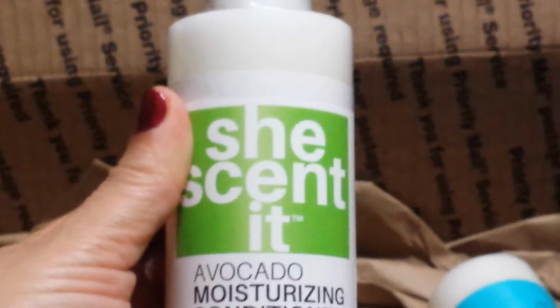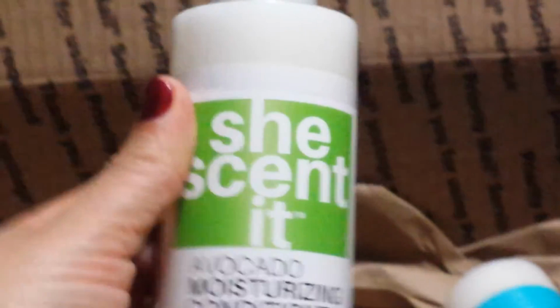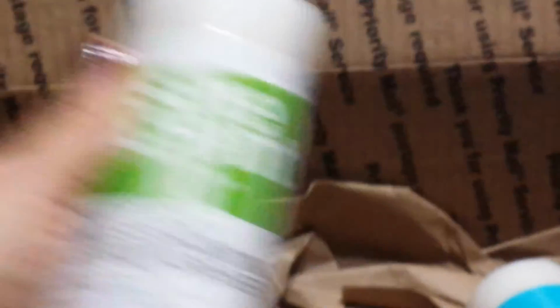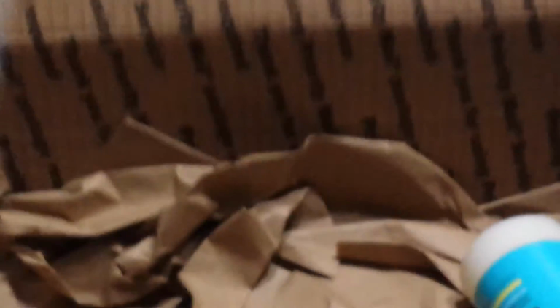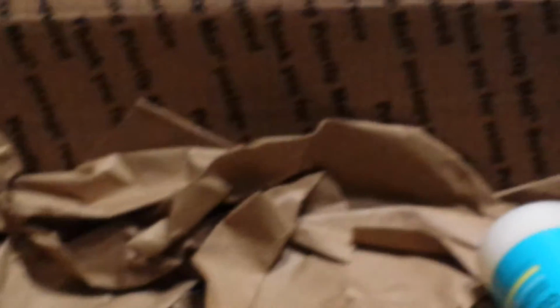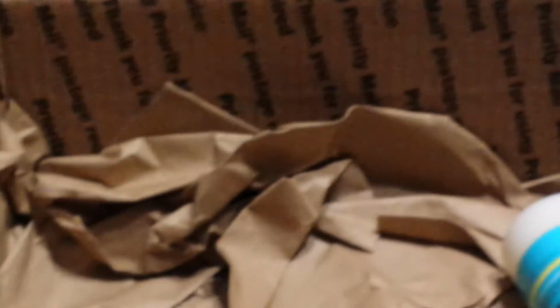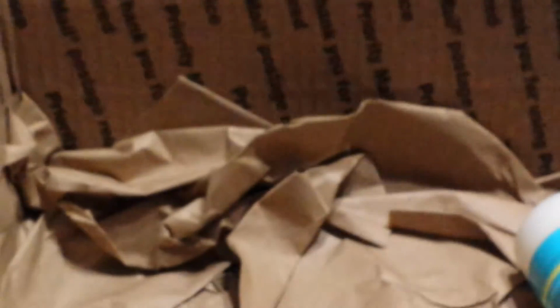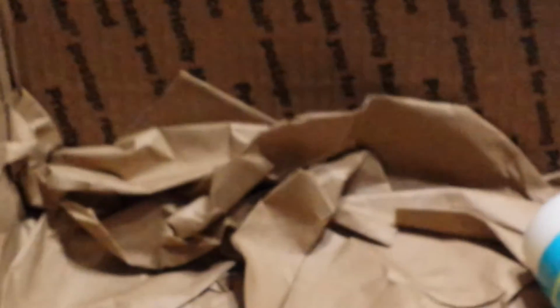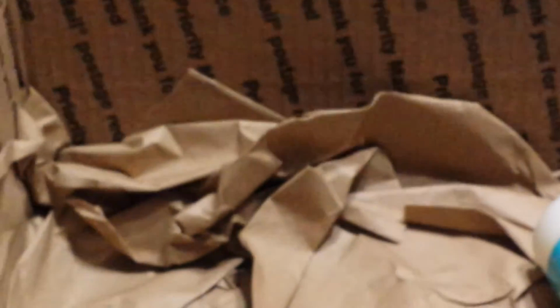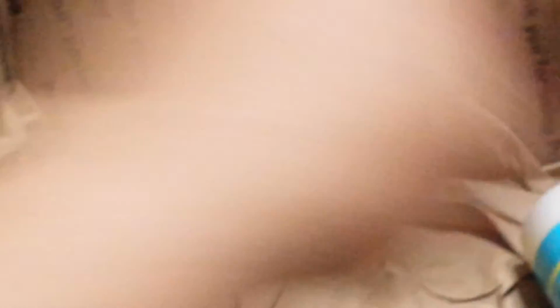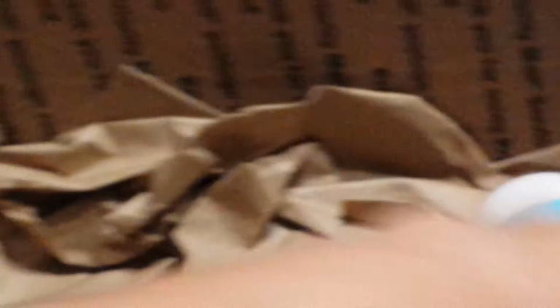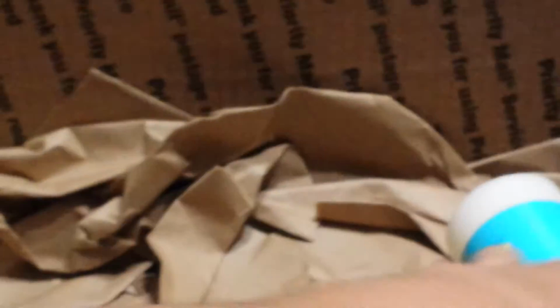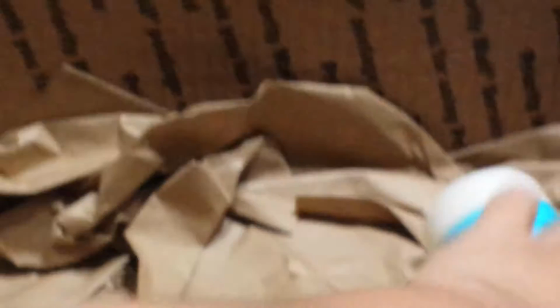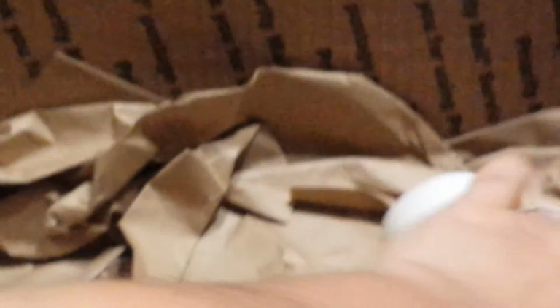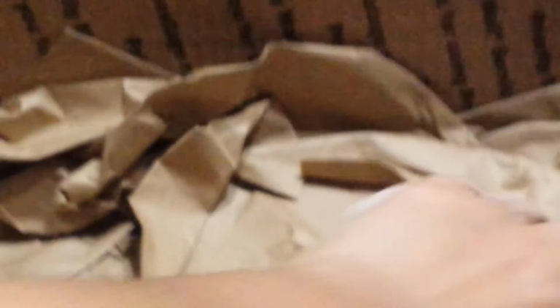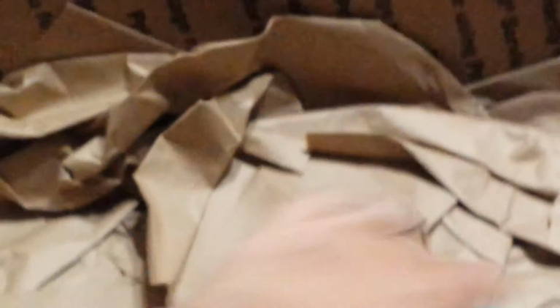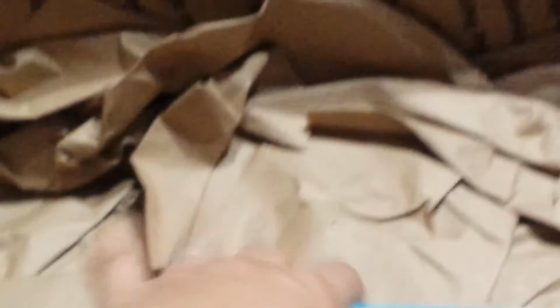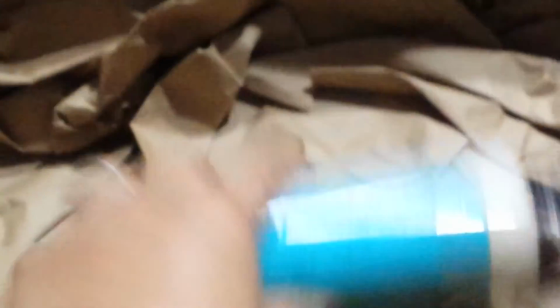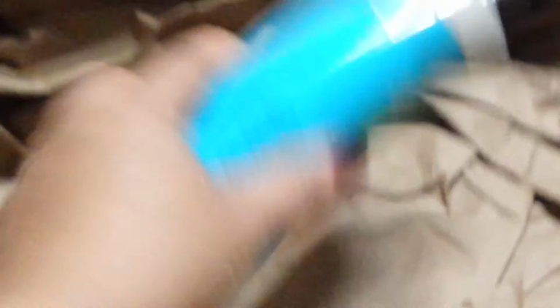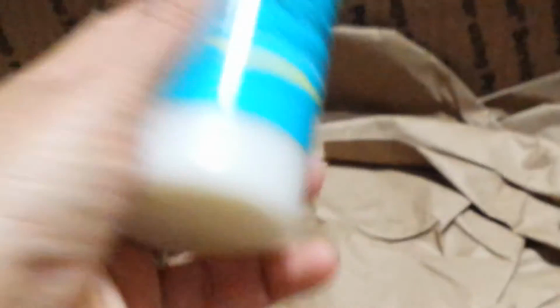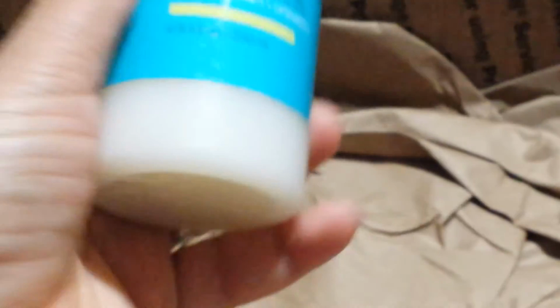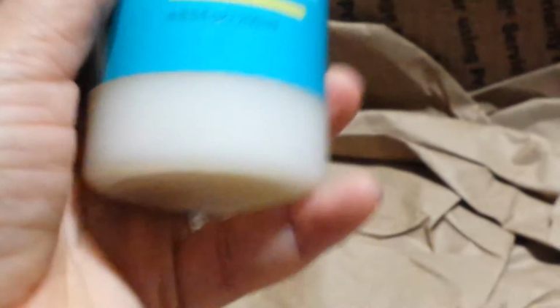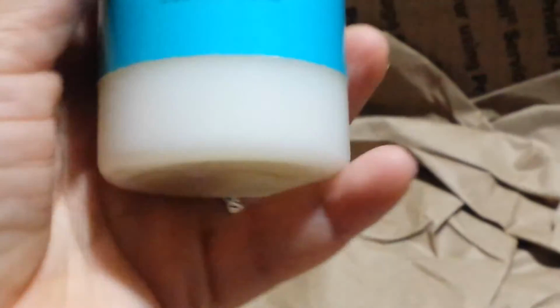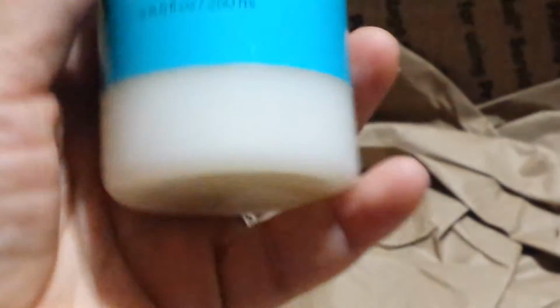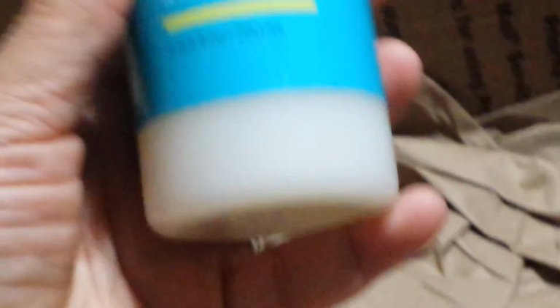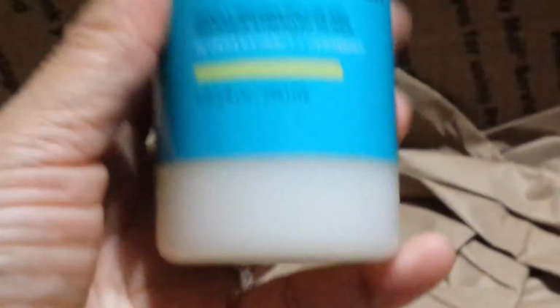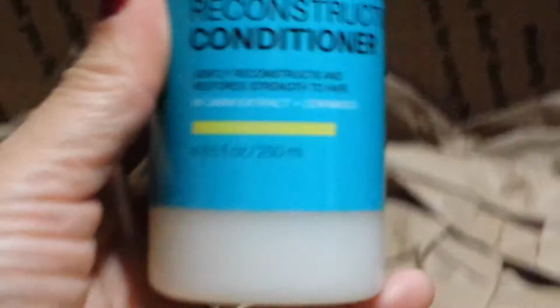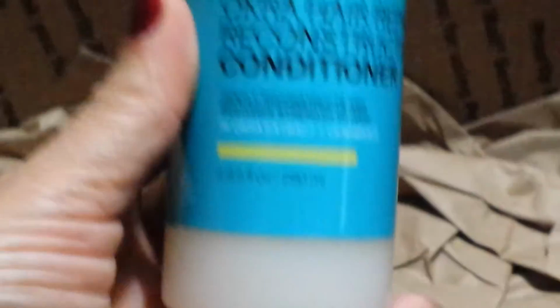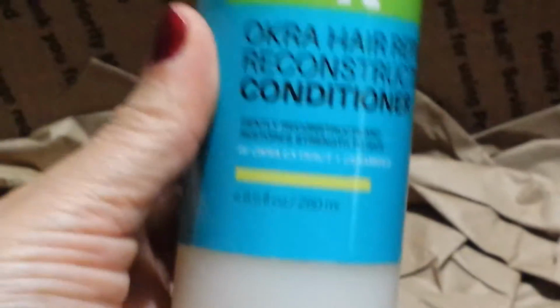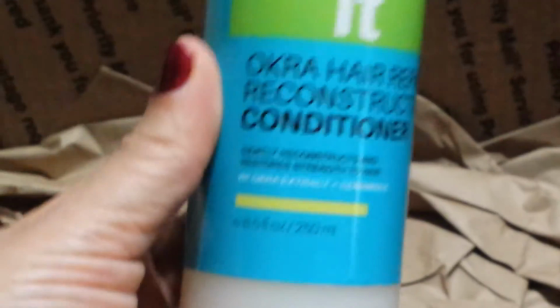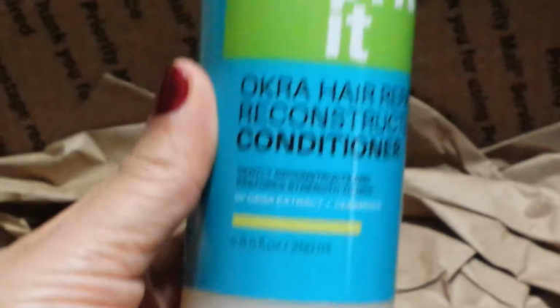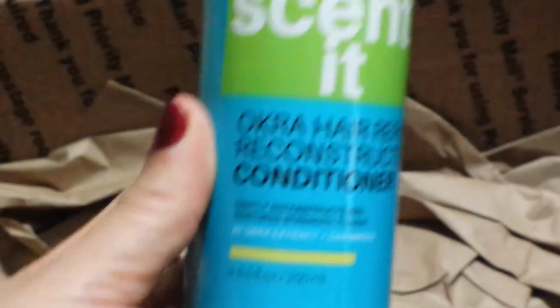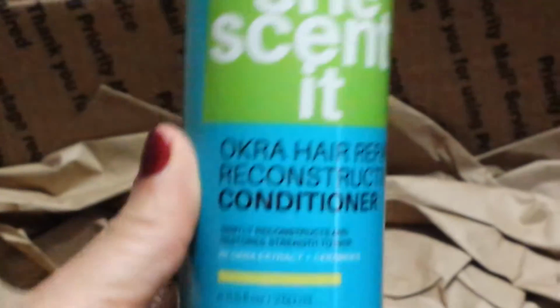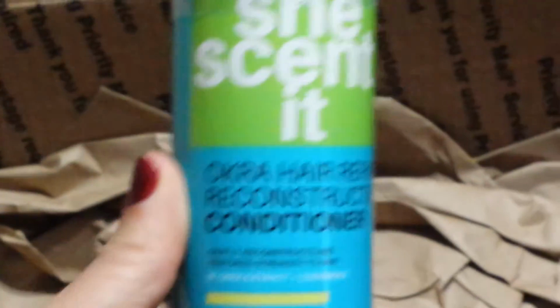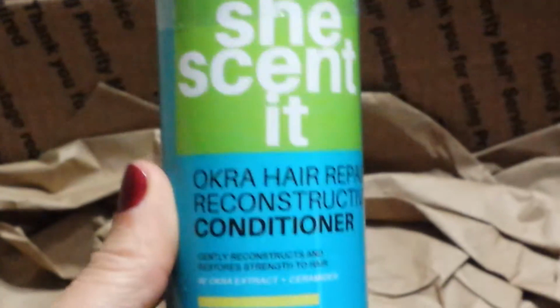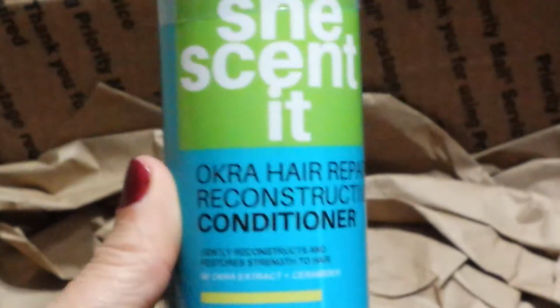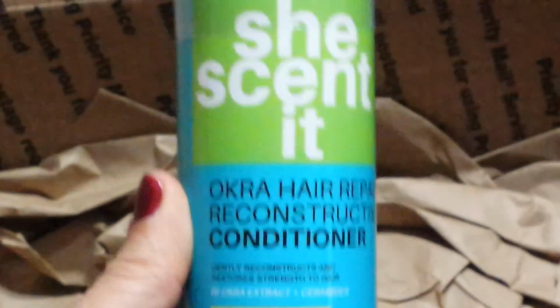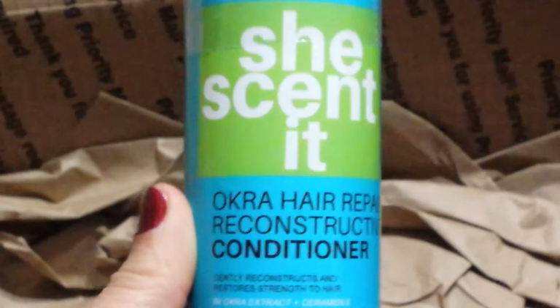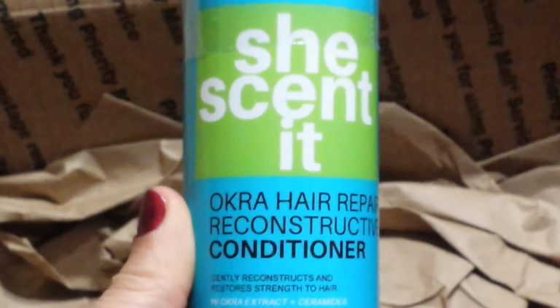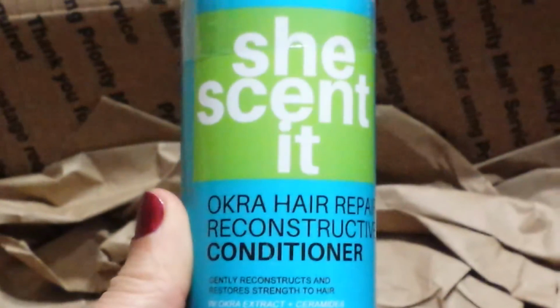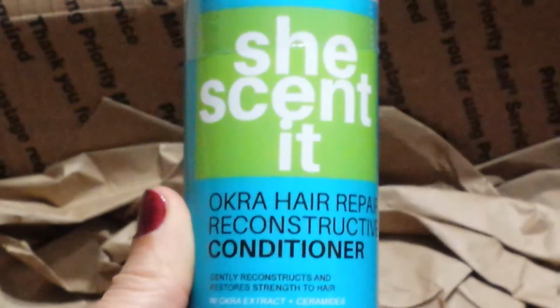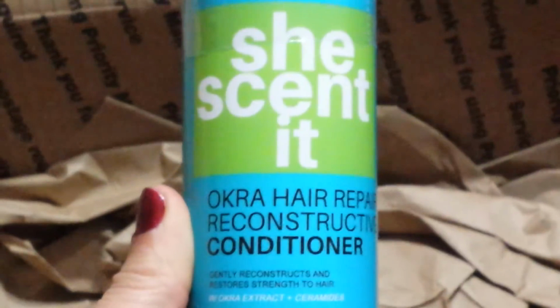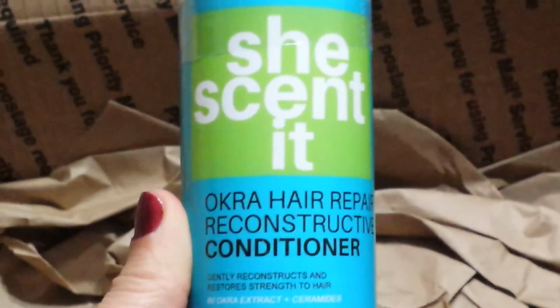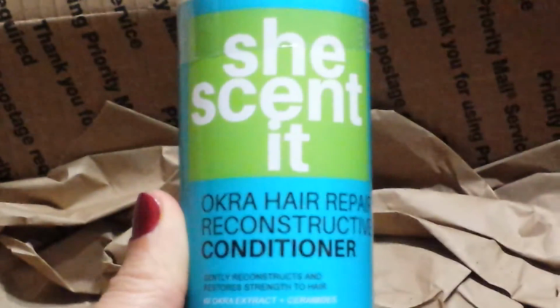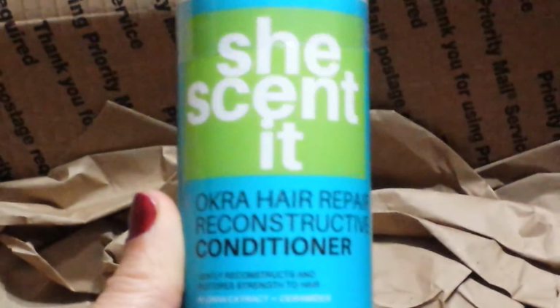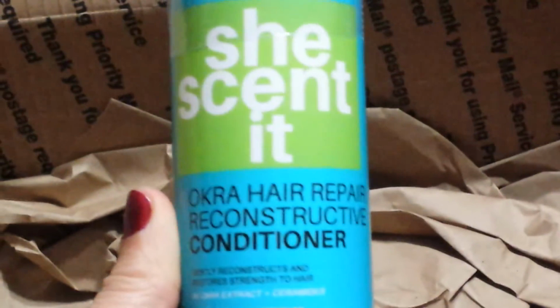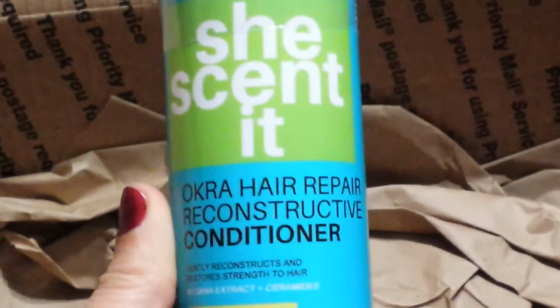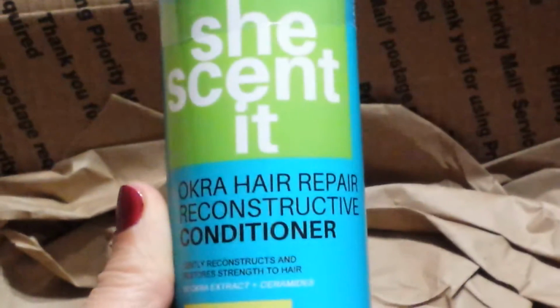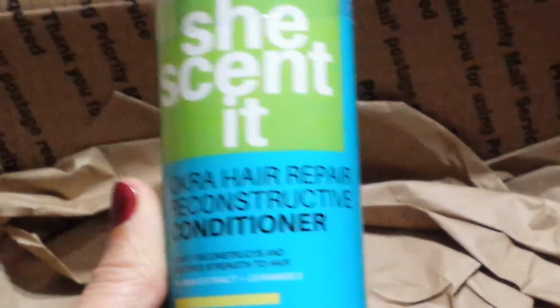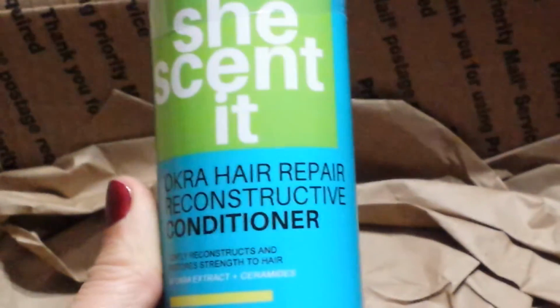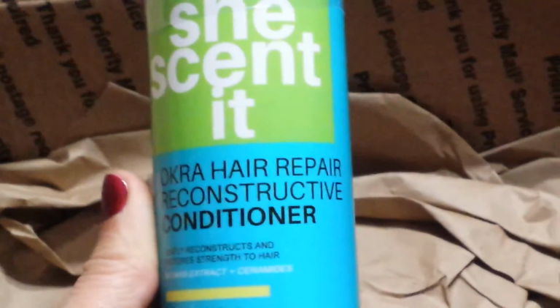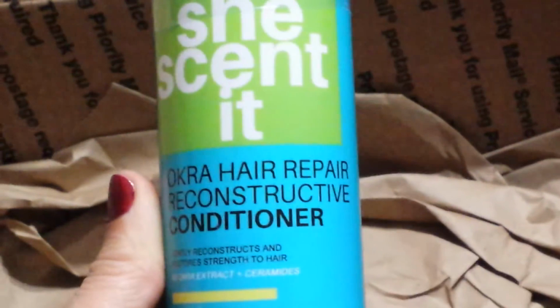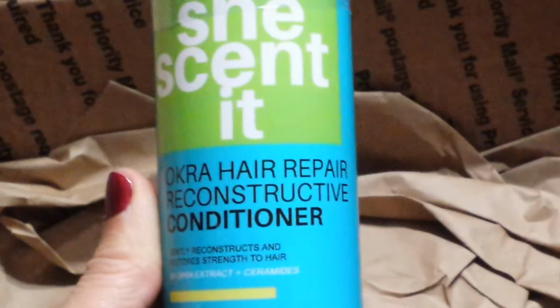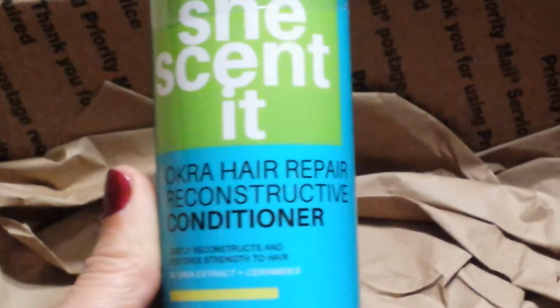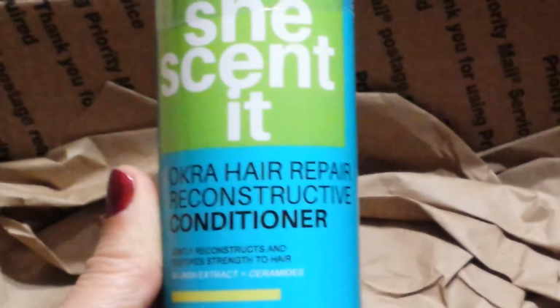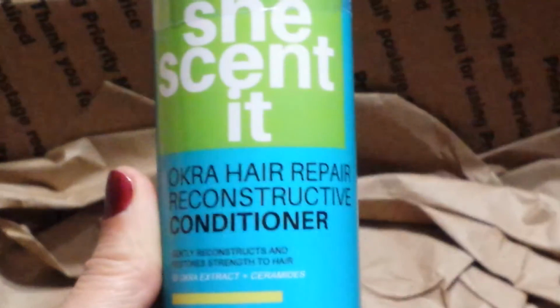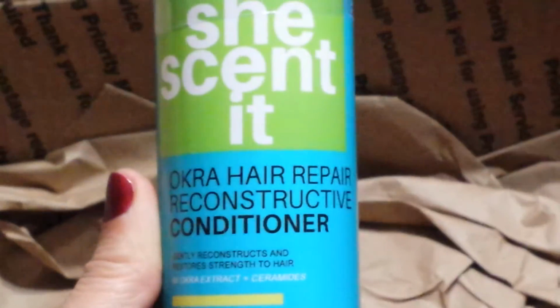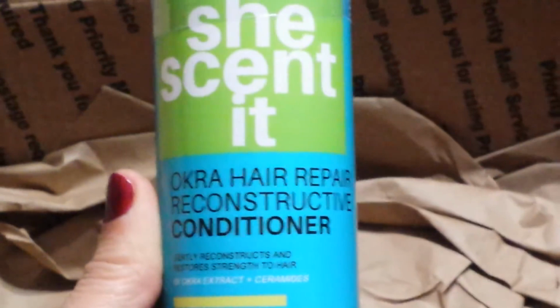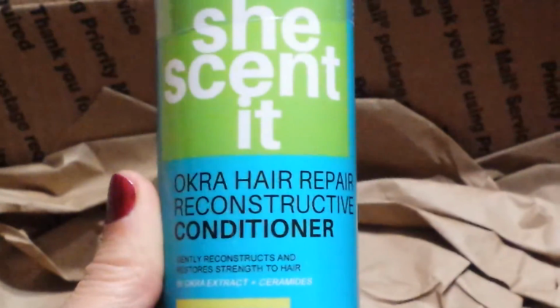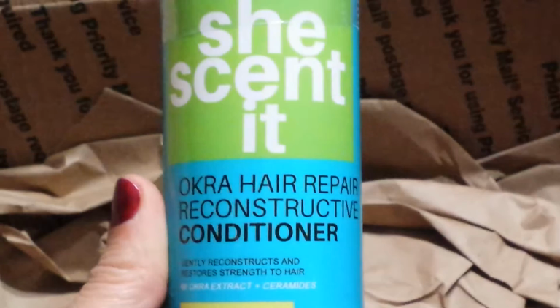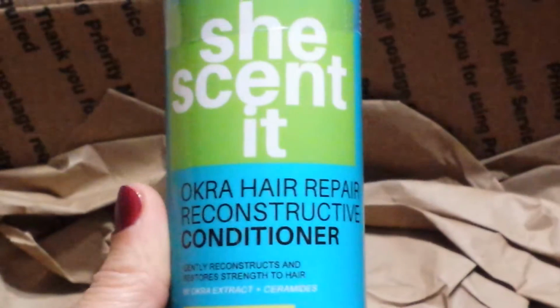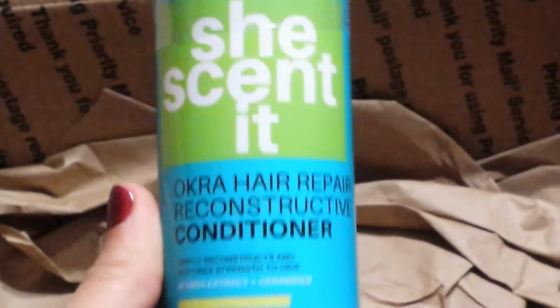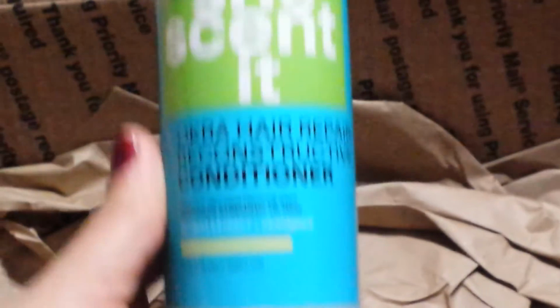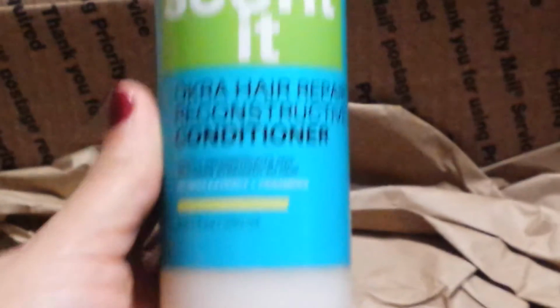And like I said, all this stuff is 40% off. I also got the Okra Hair Reparative Reconstructor.